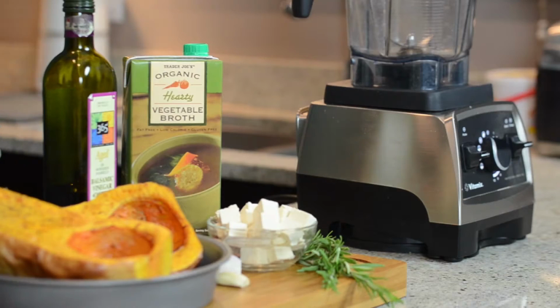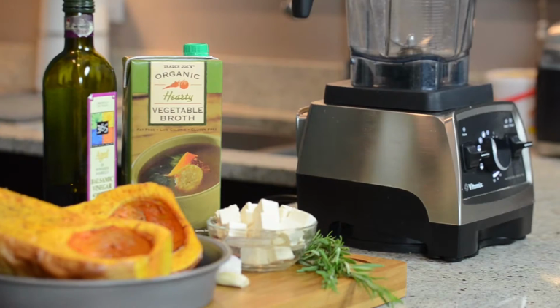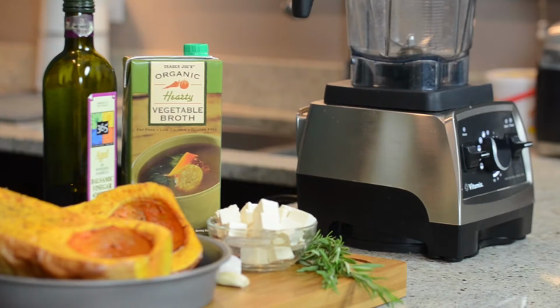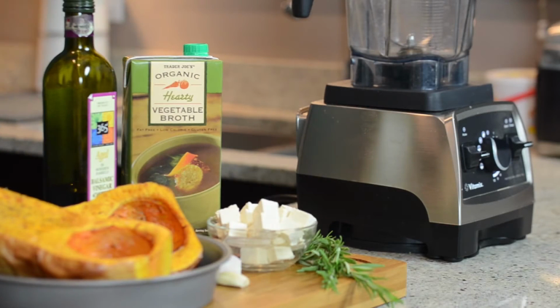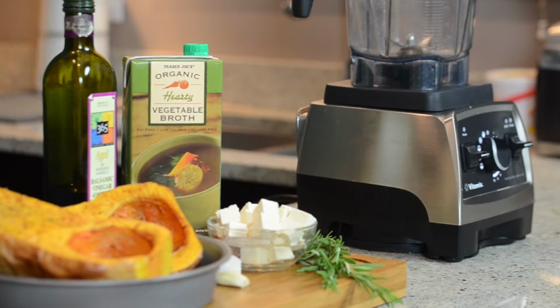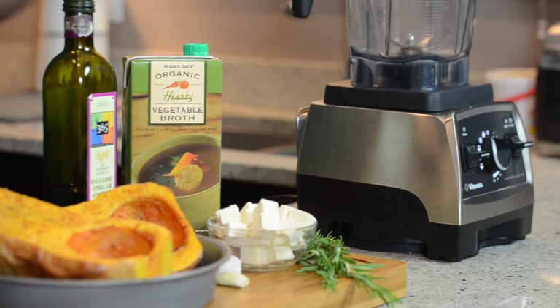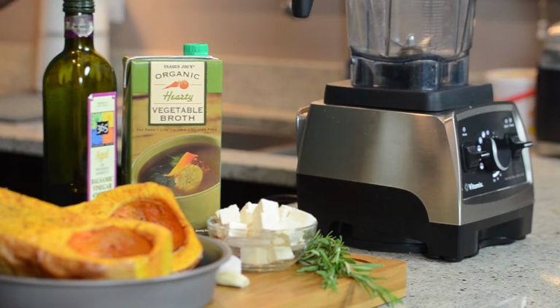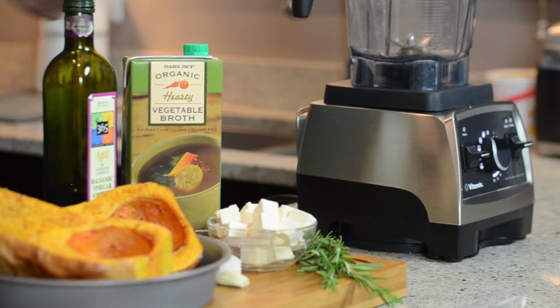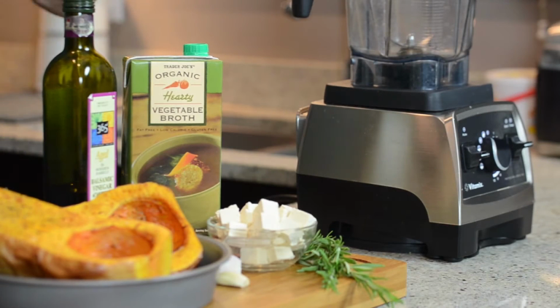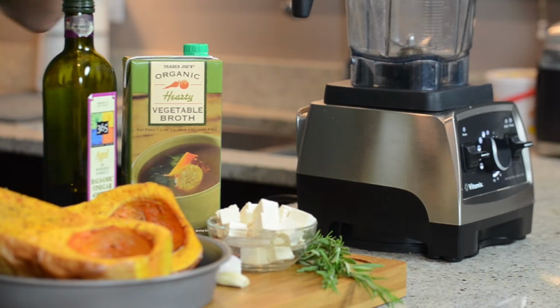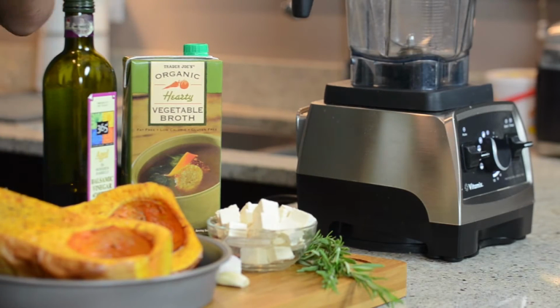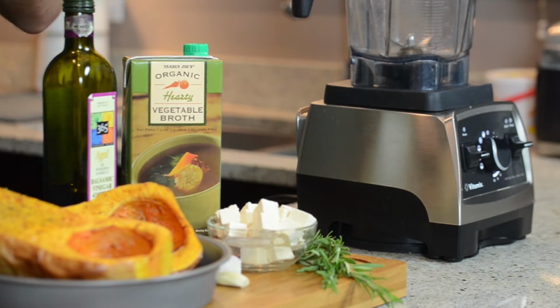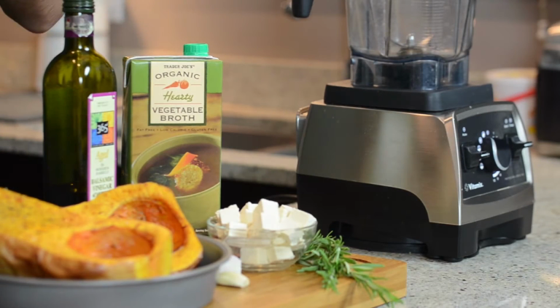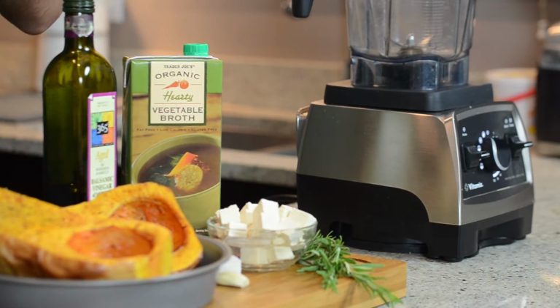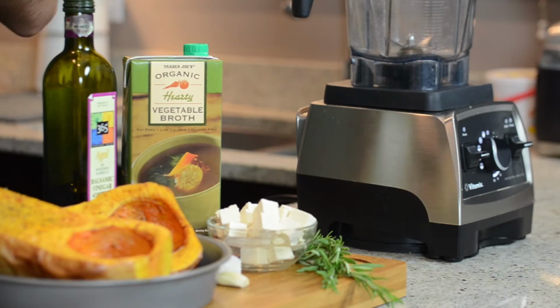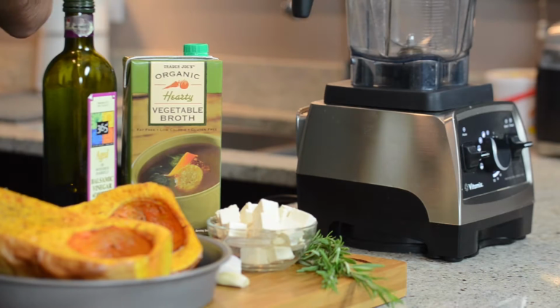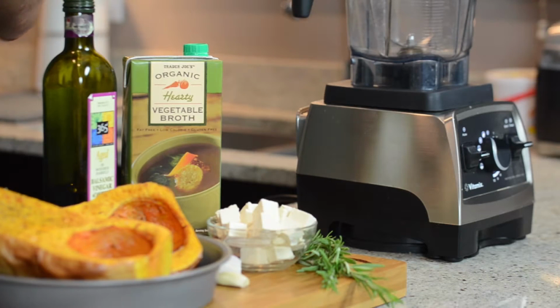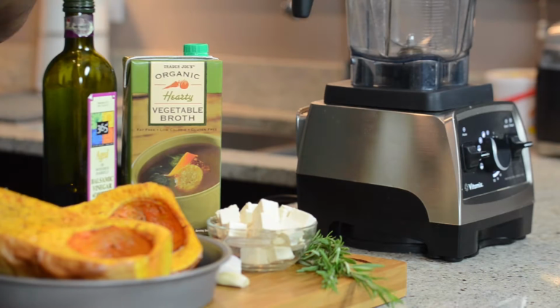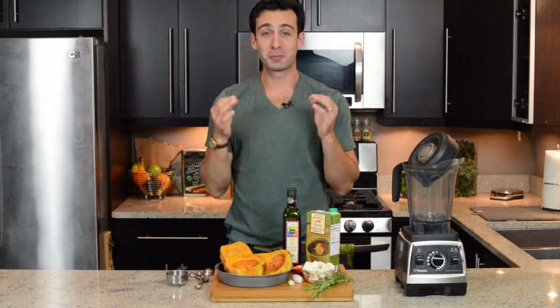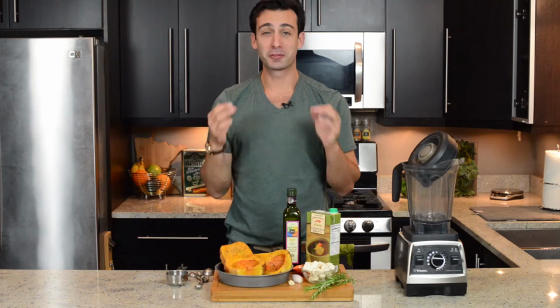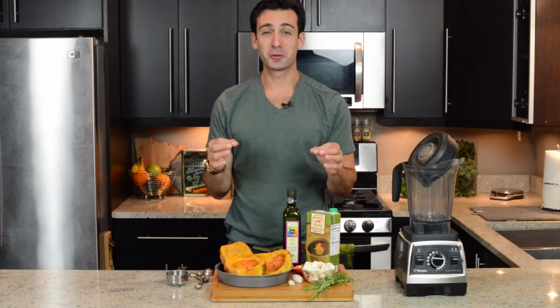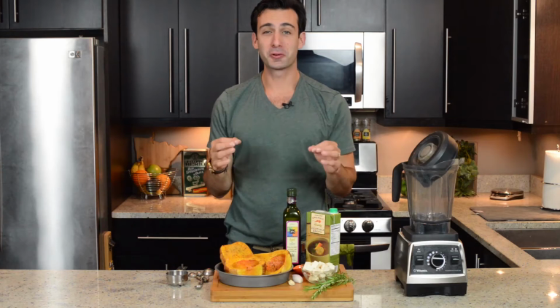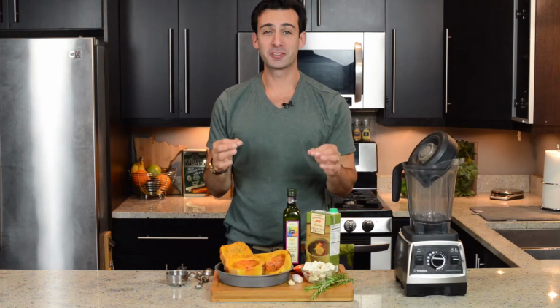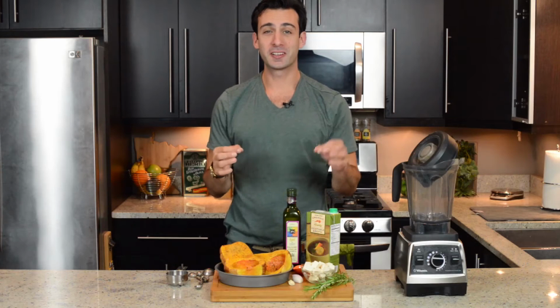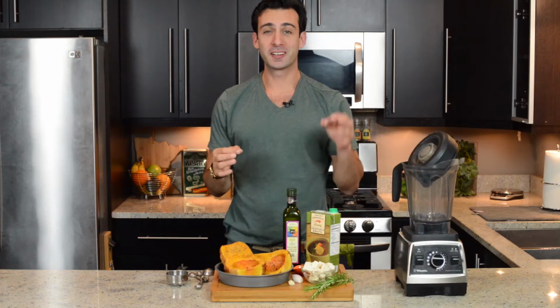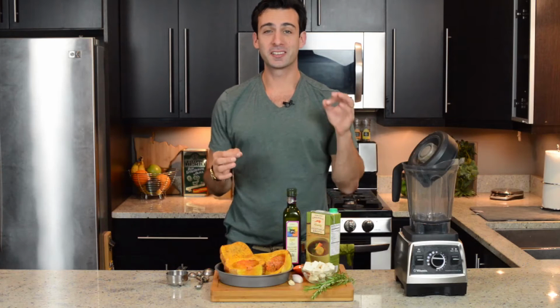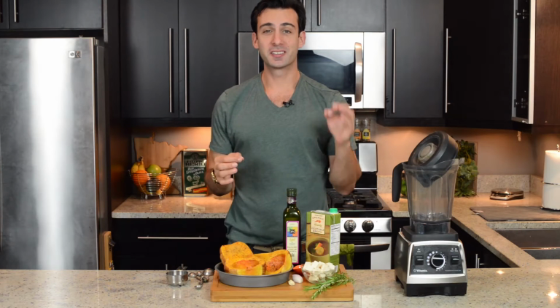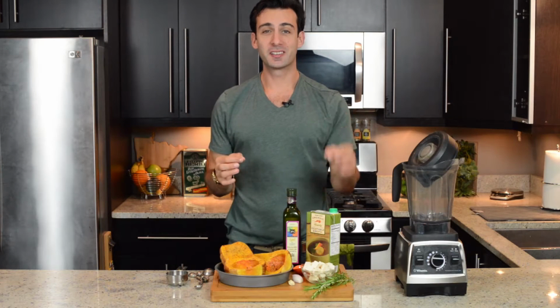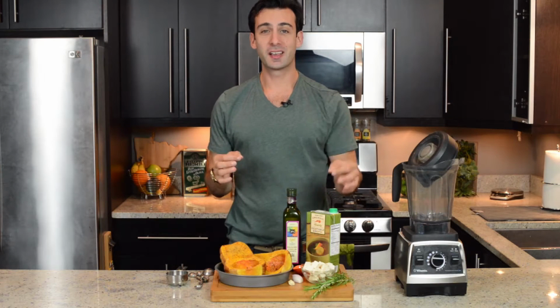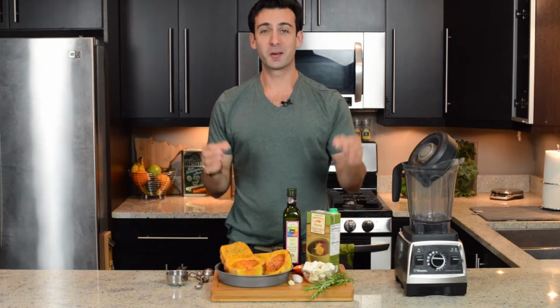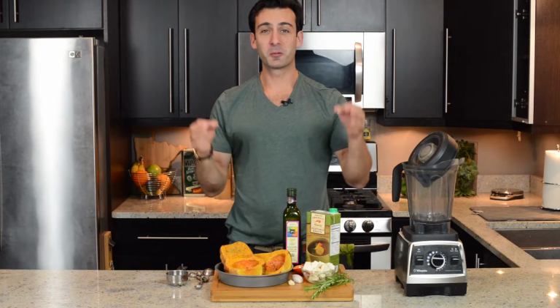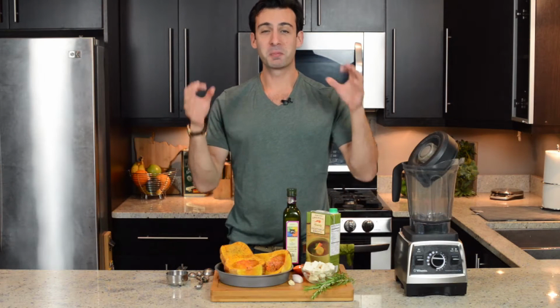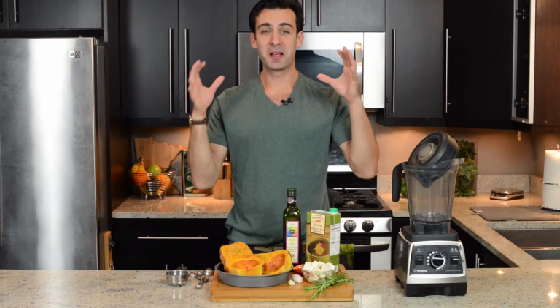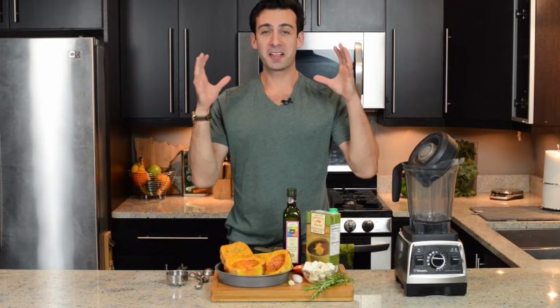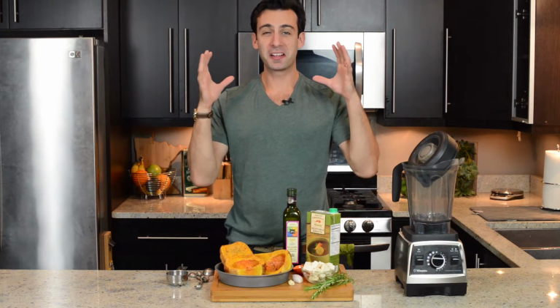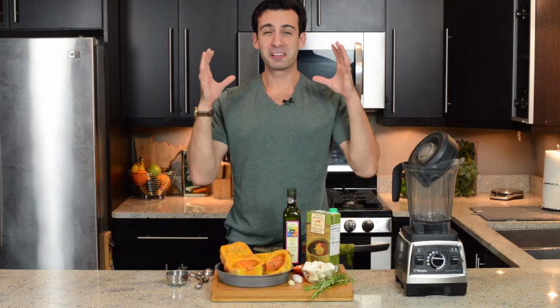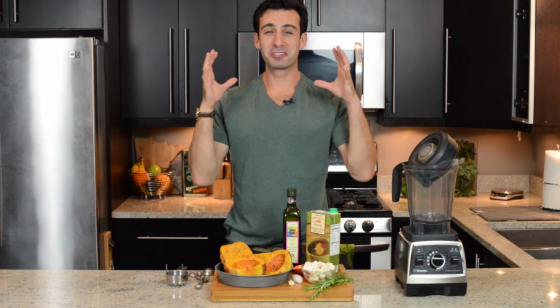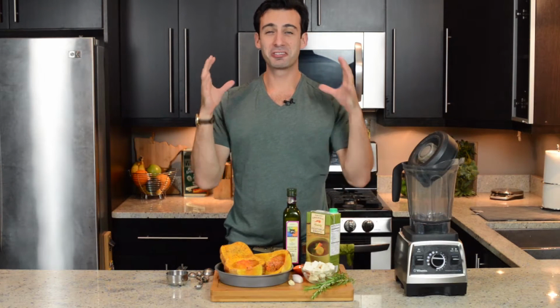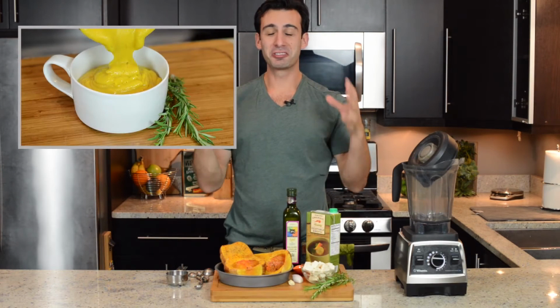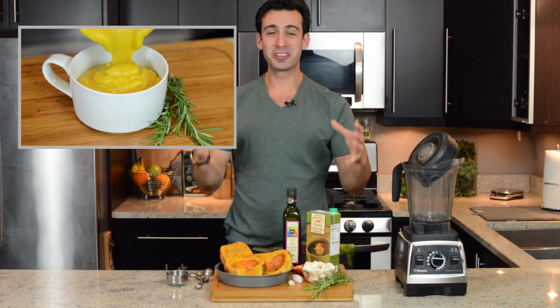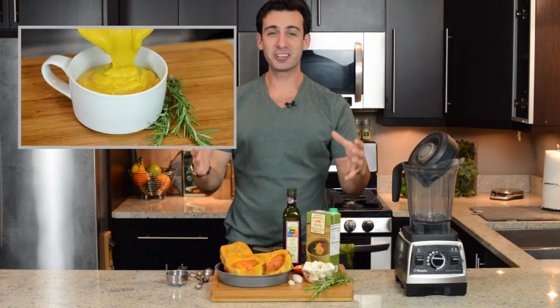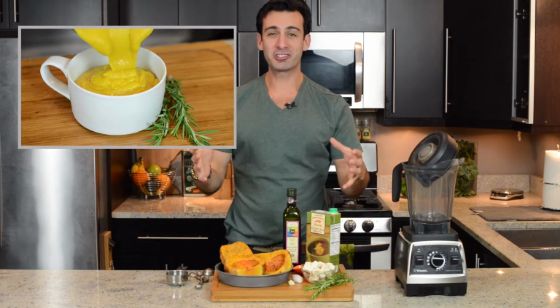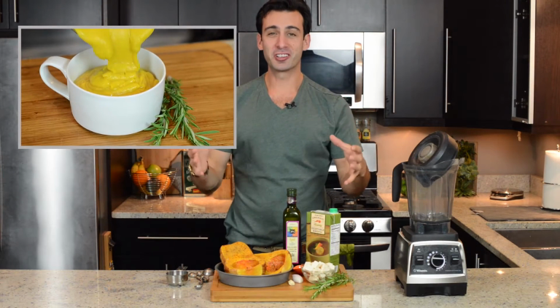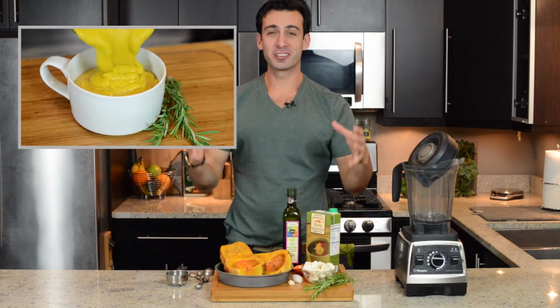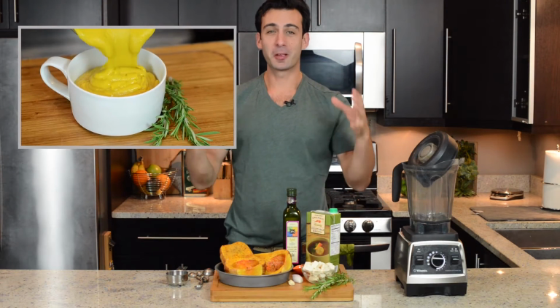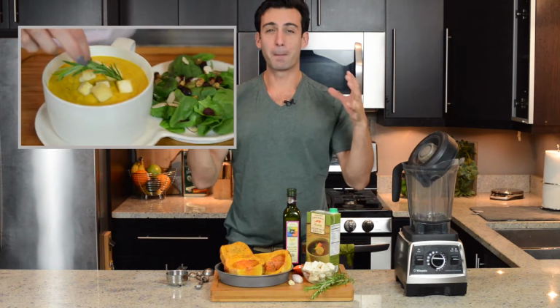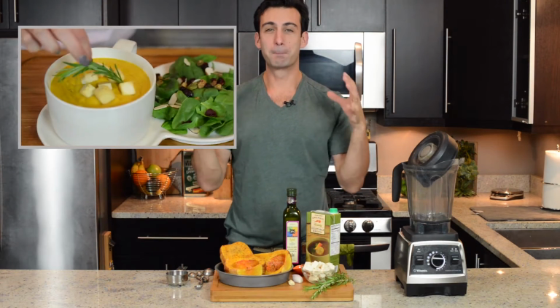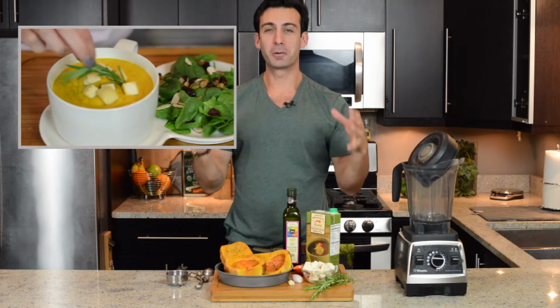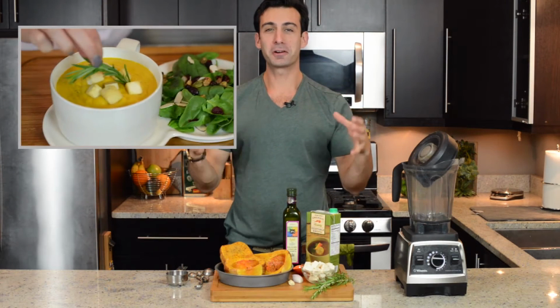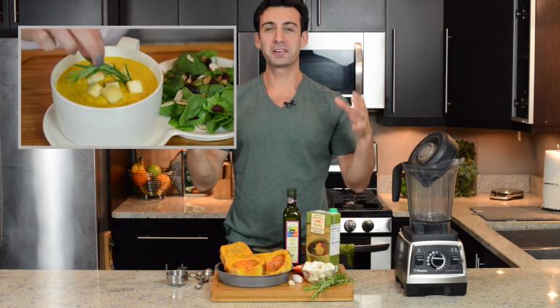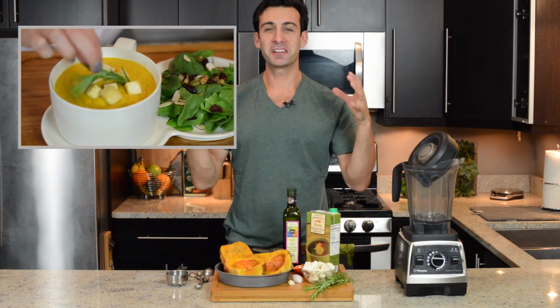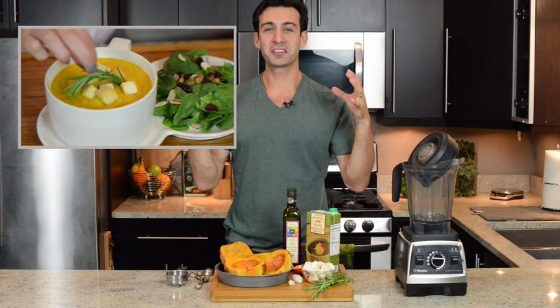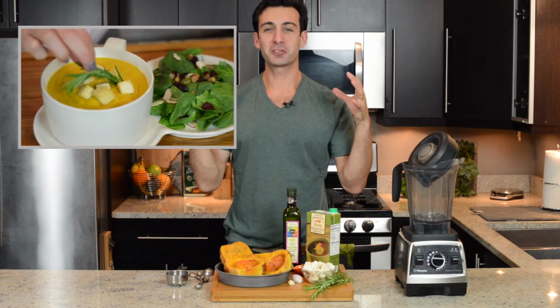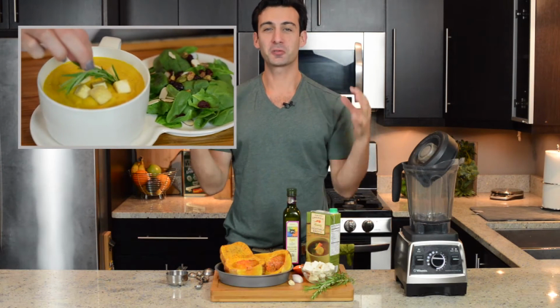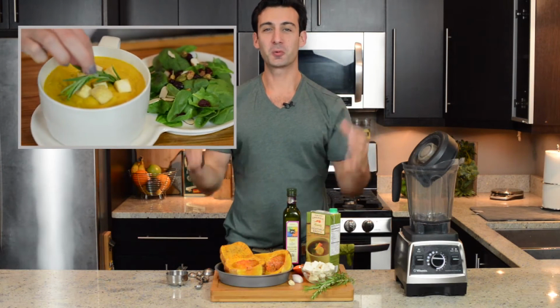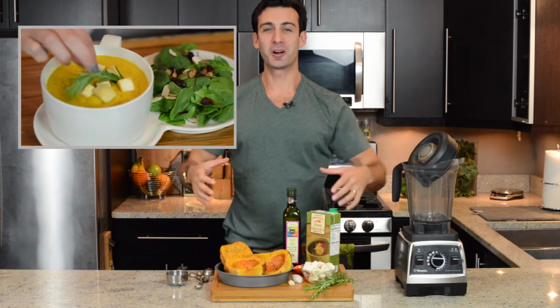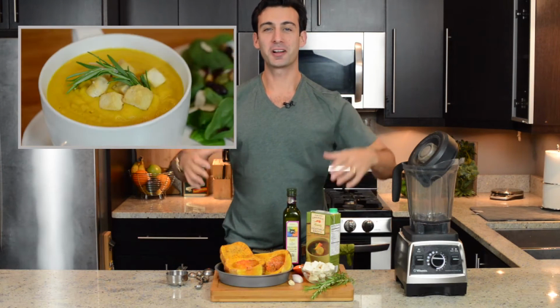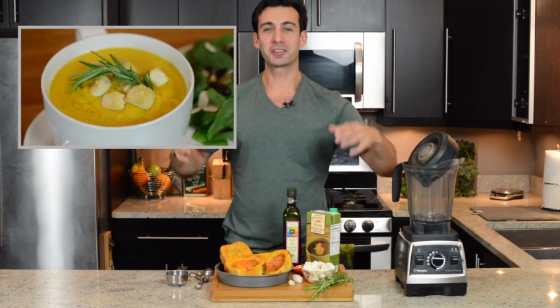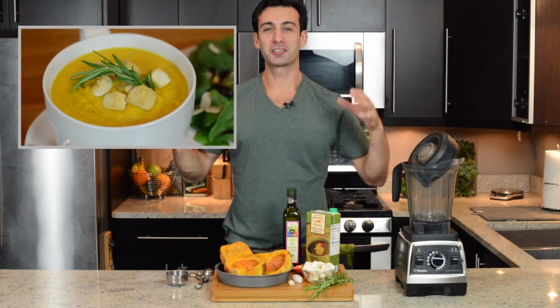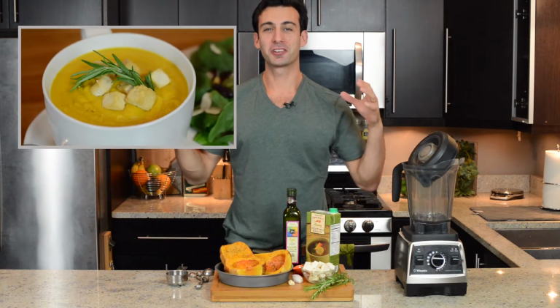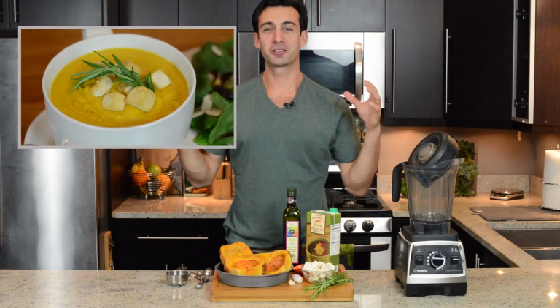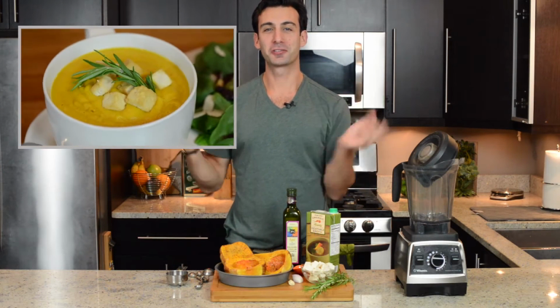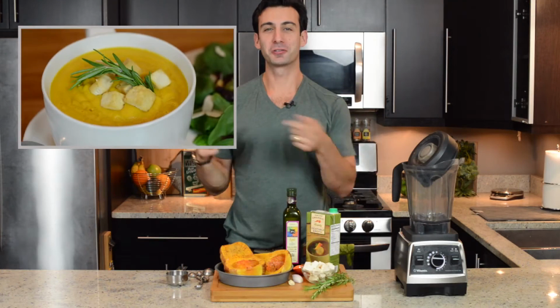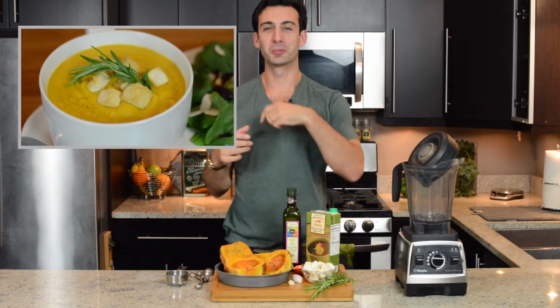Hey, Lenigale. Life is no yolk. I'm so excited — today we're making a delicious butternut squash soup.